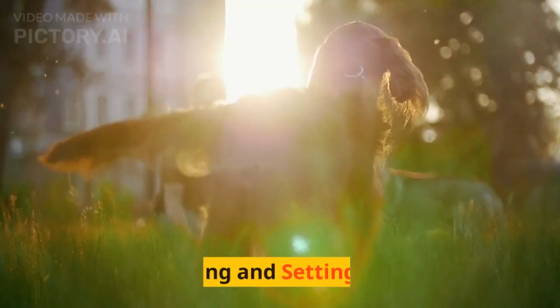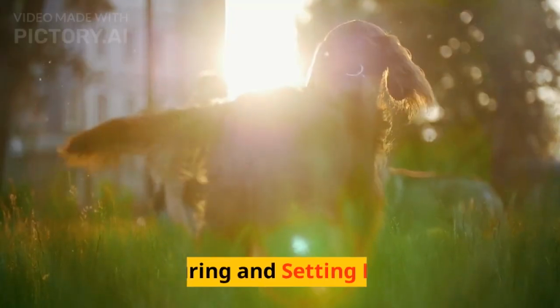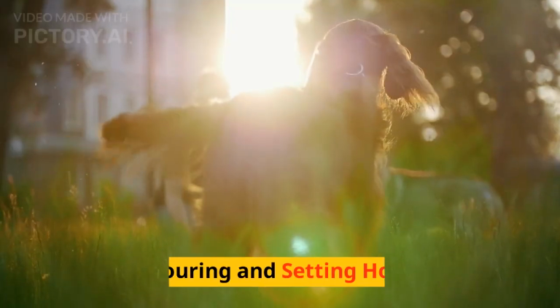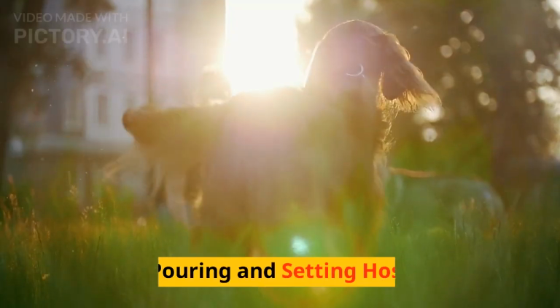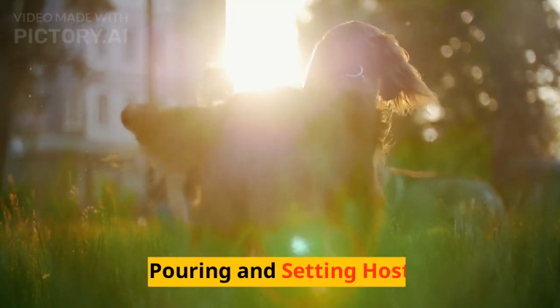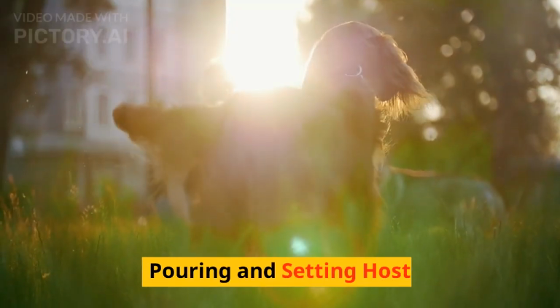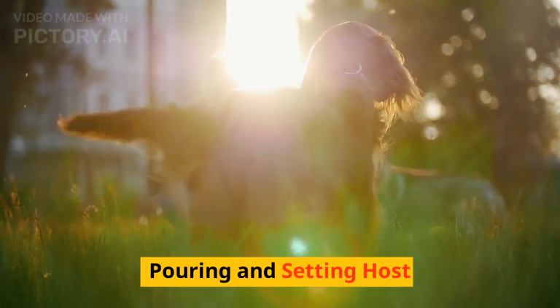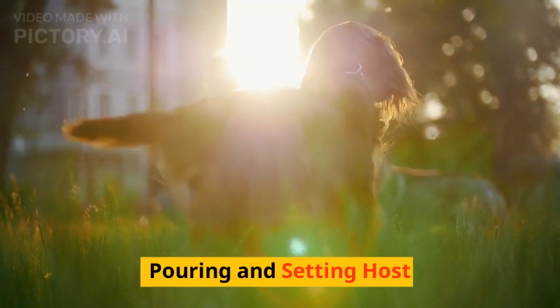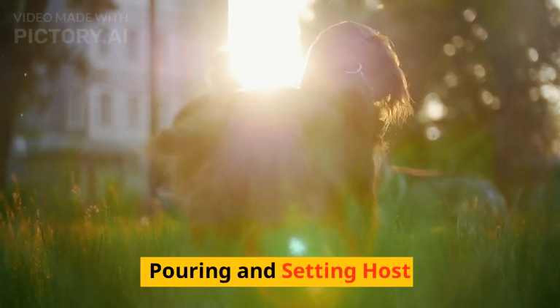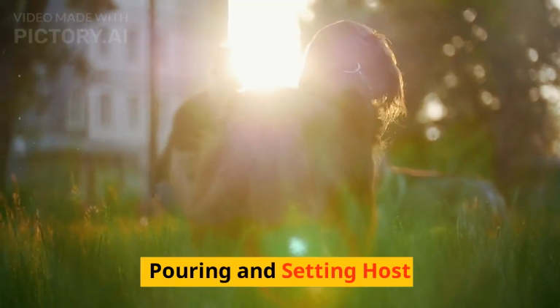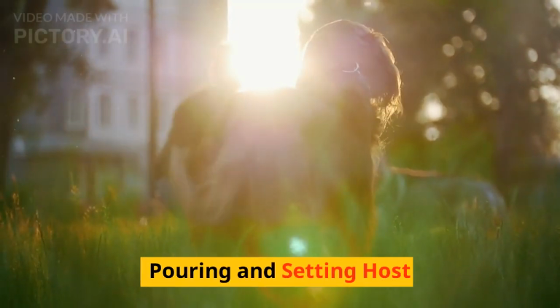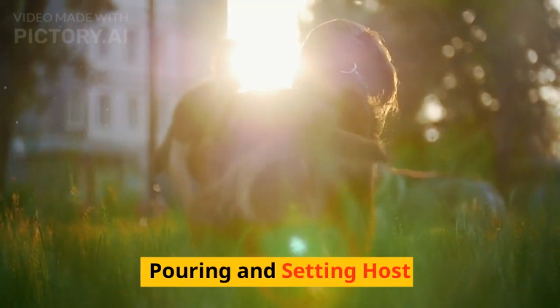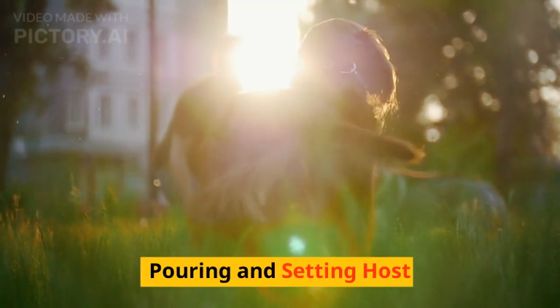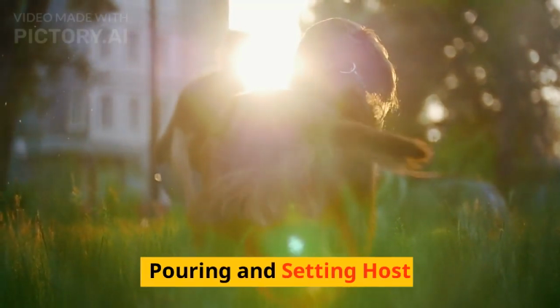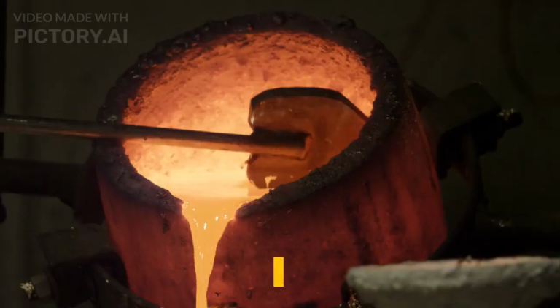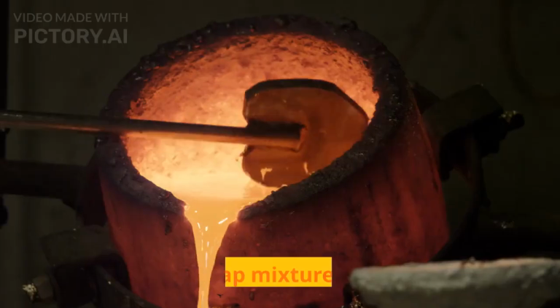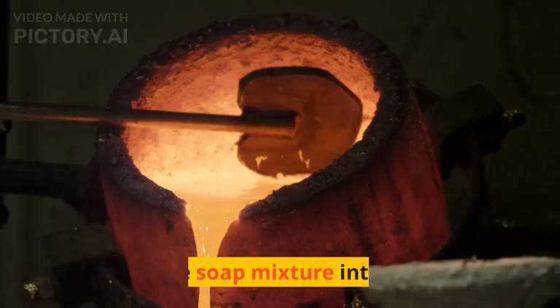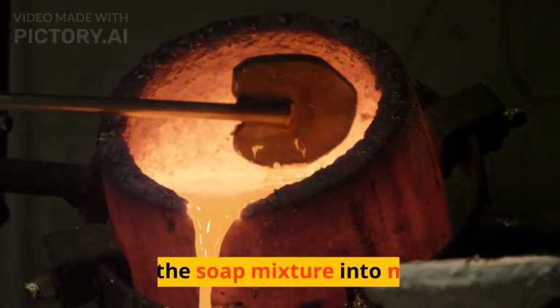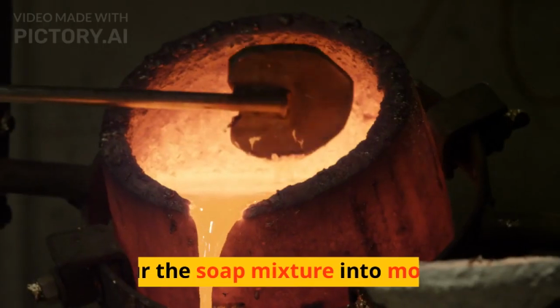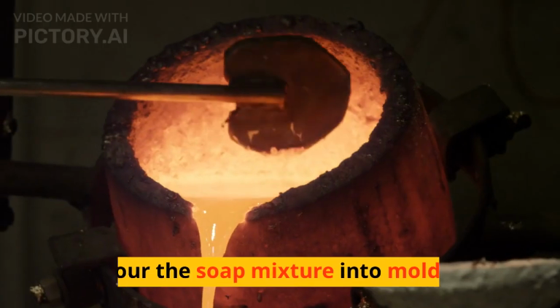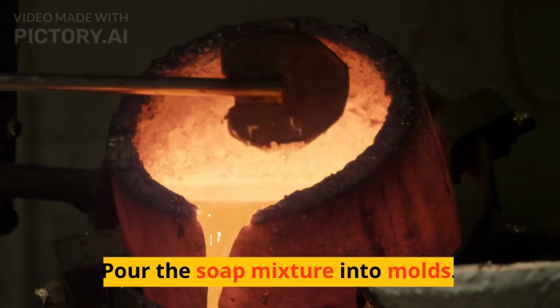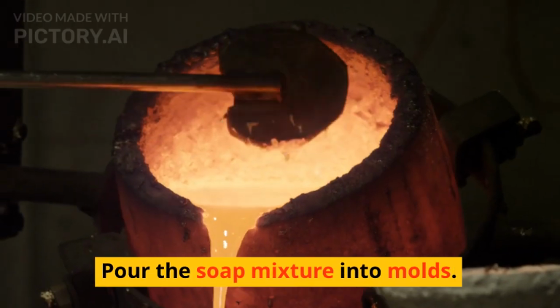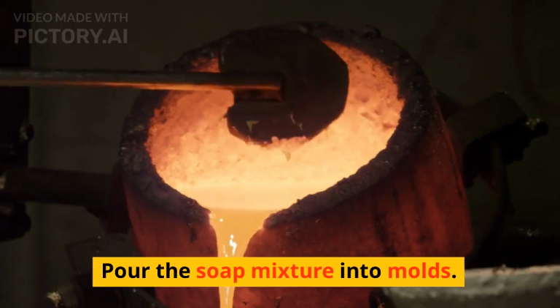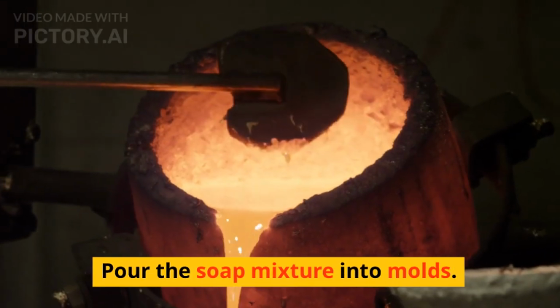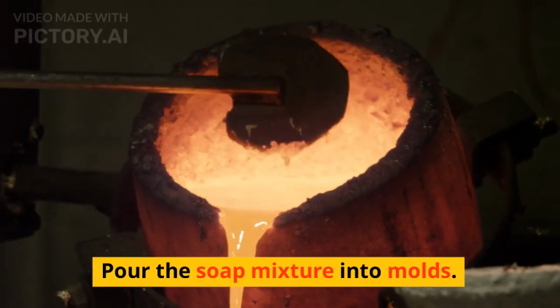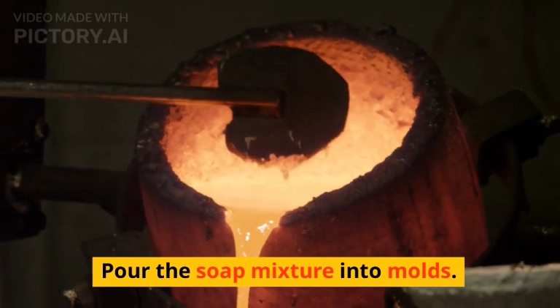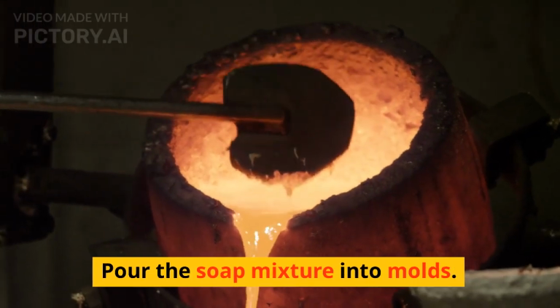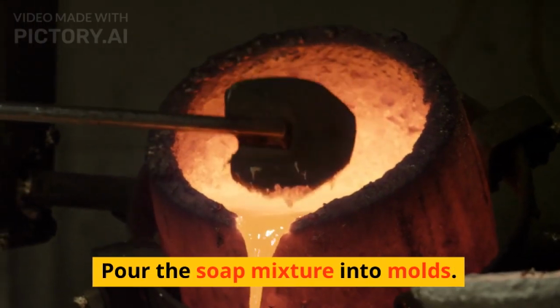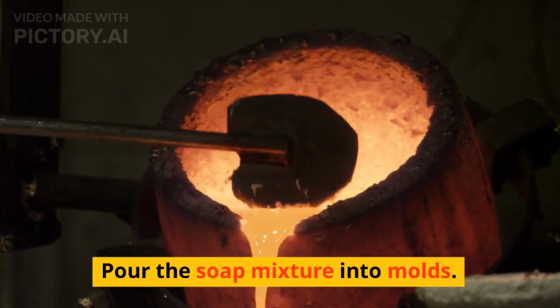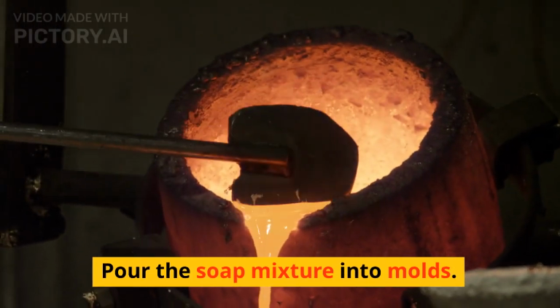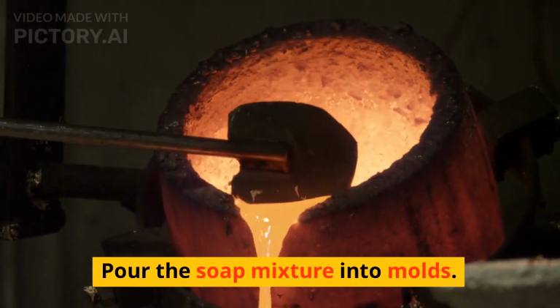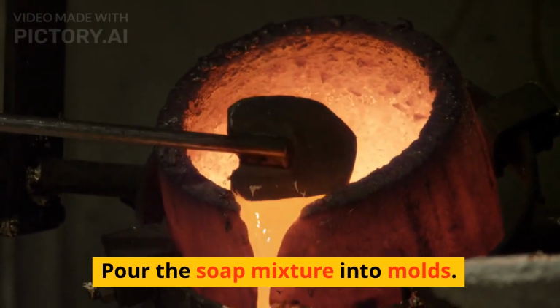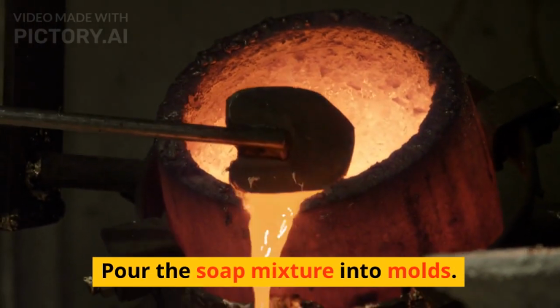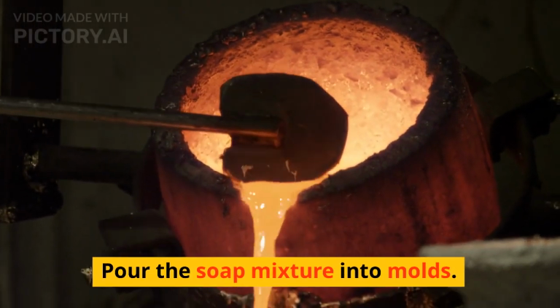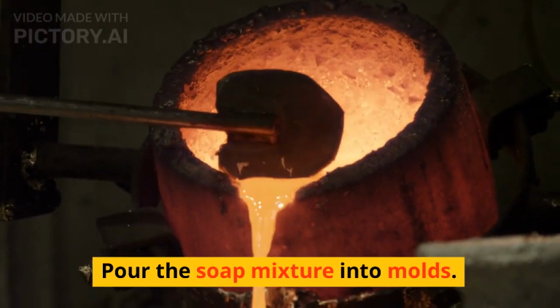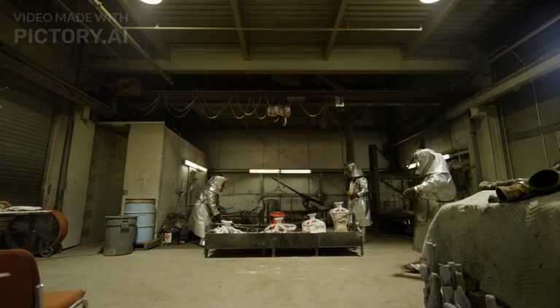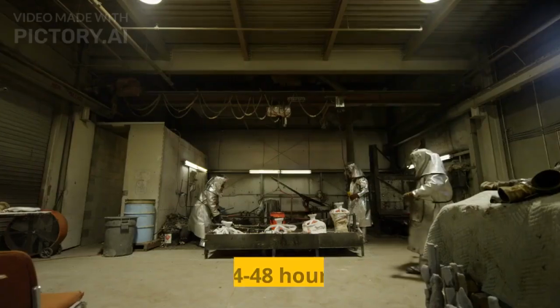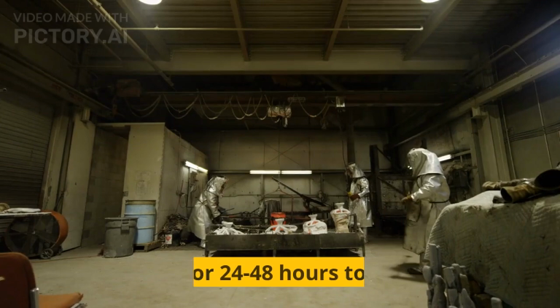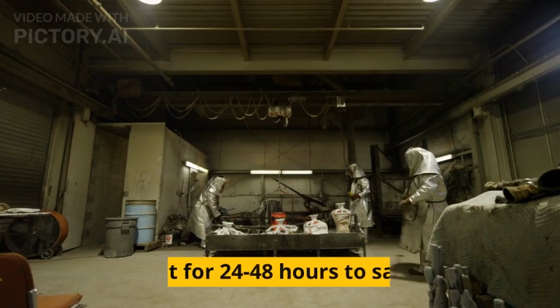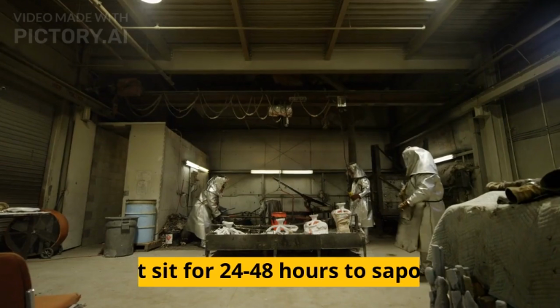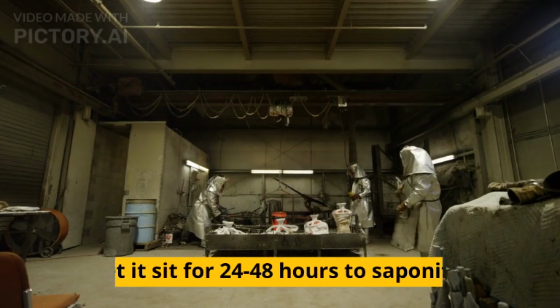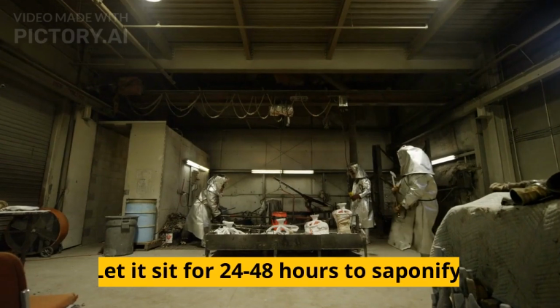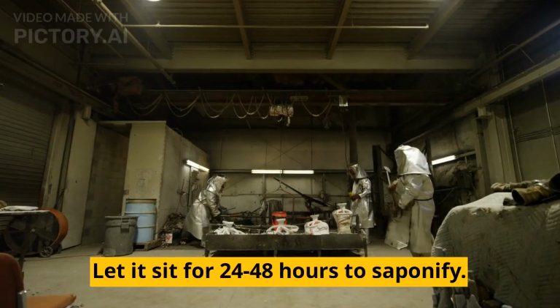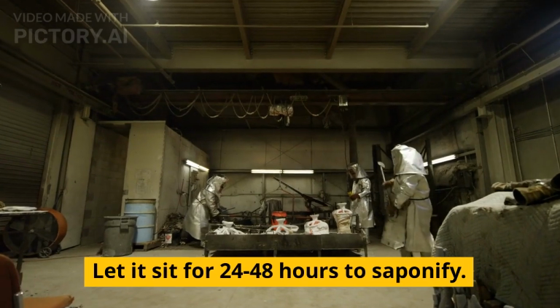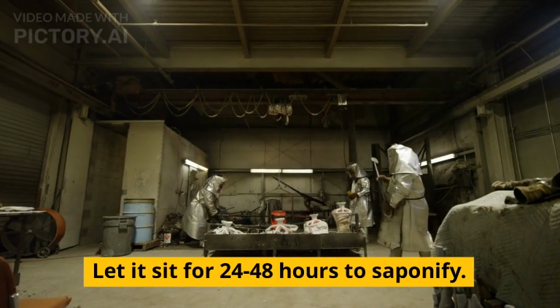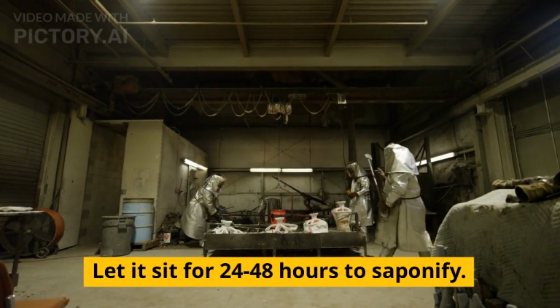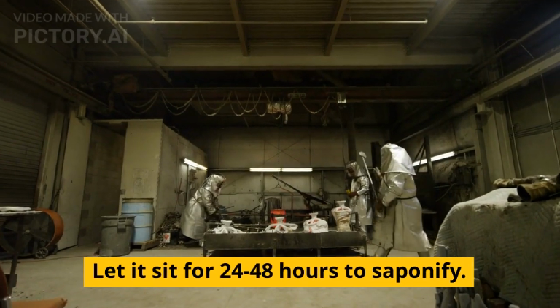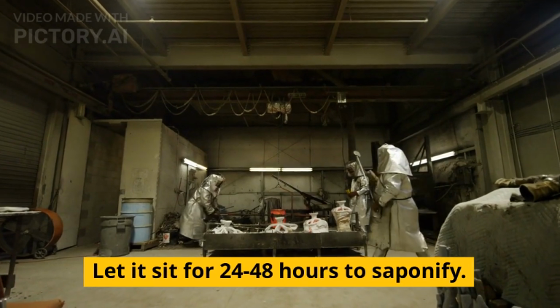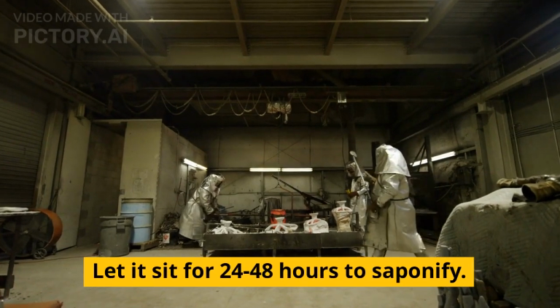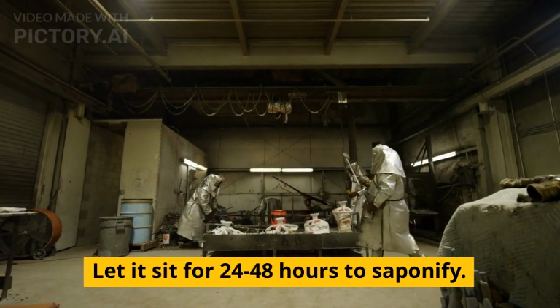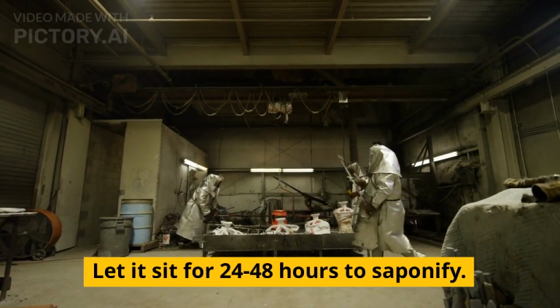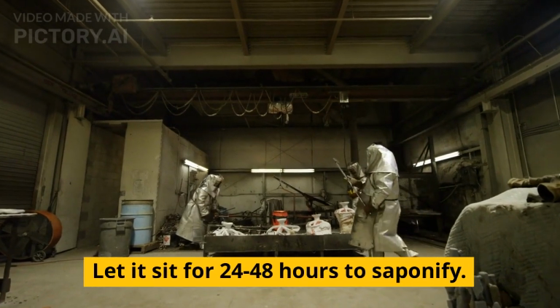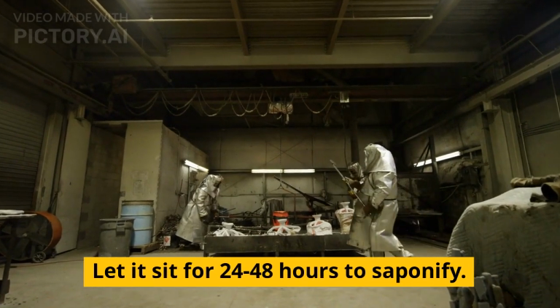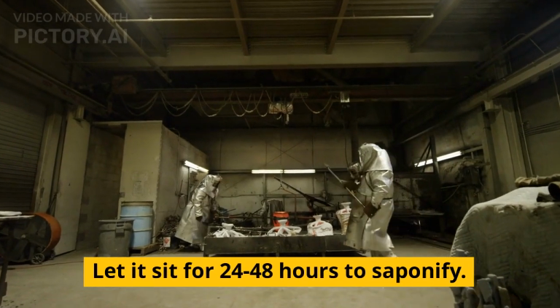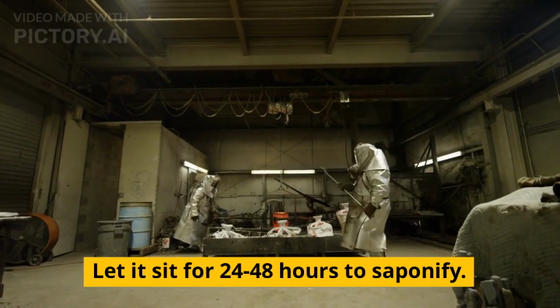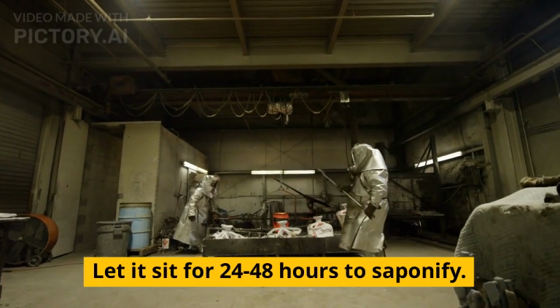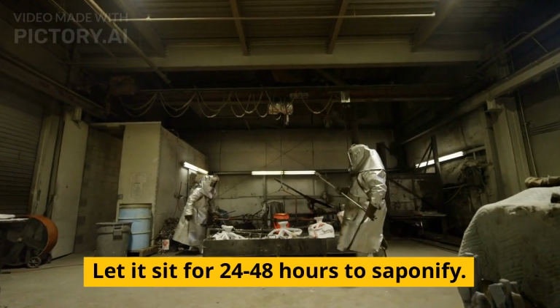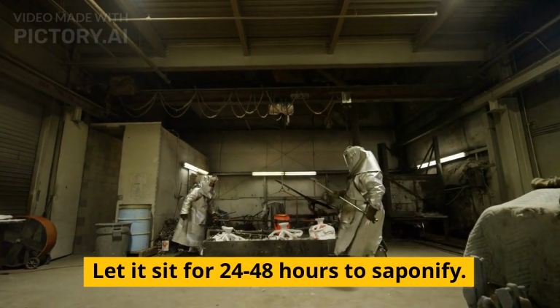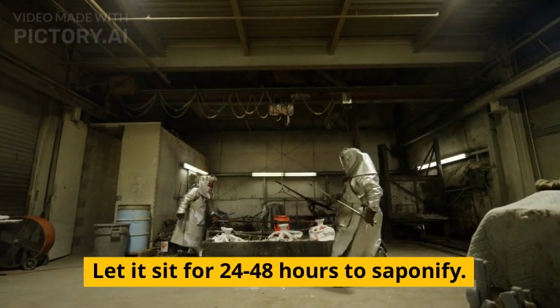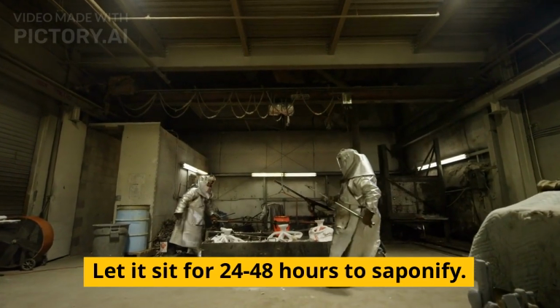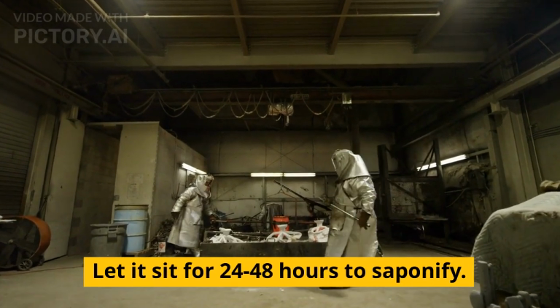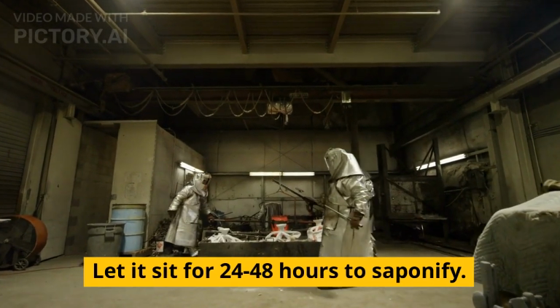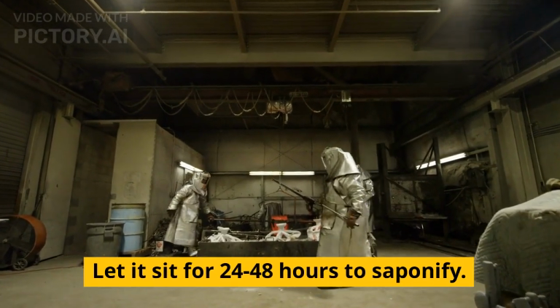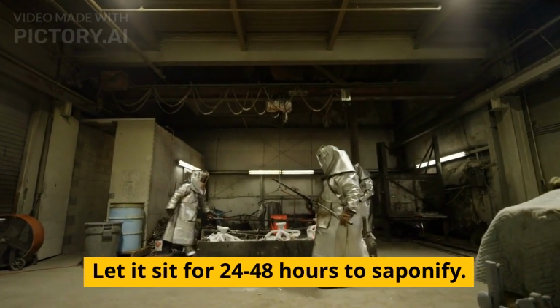Pouring and setting. Pour the soap mixture into molds. Let it sit for 24 to 48 hours to saponify.